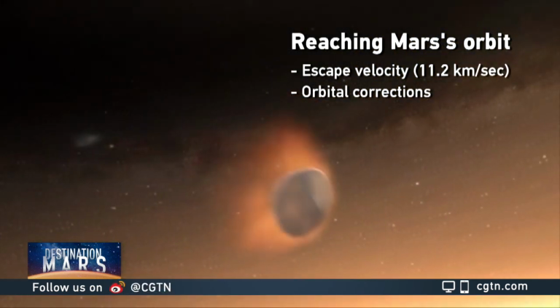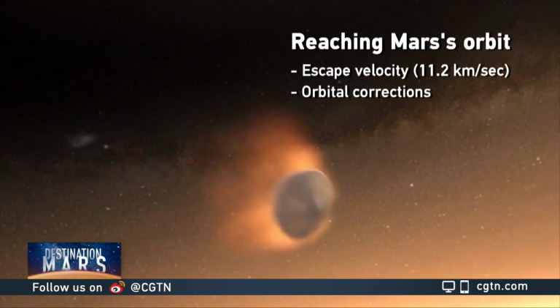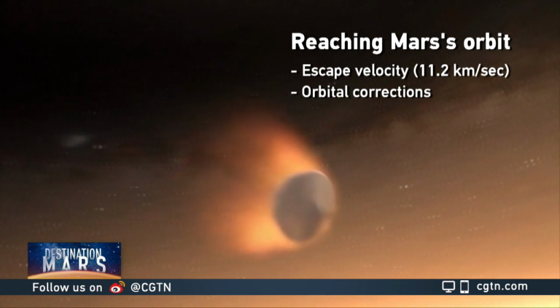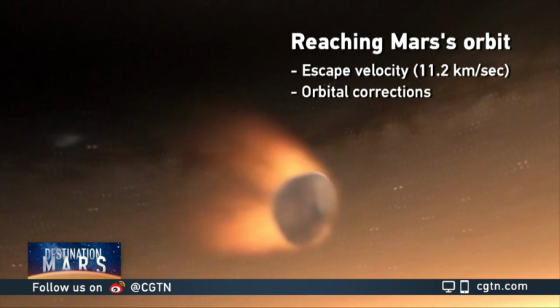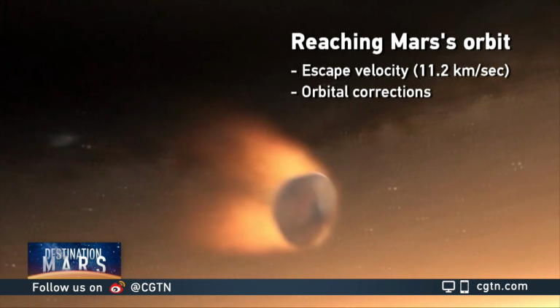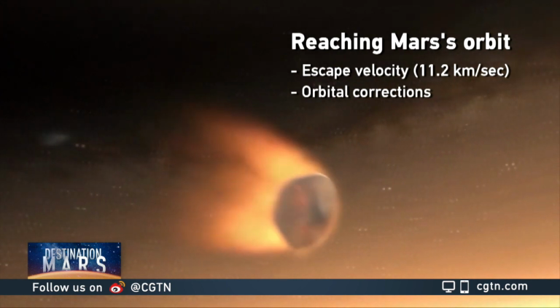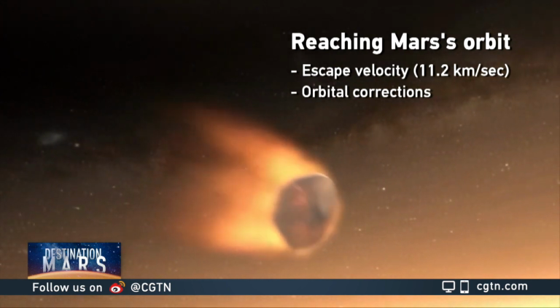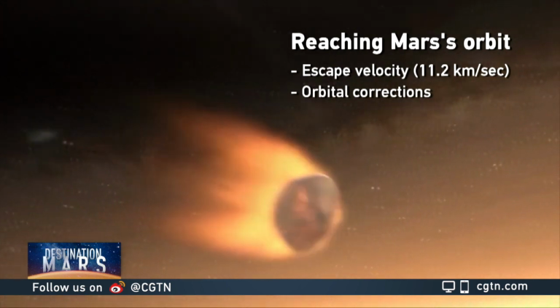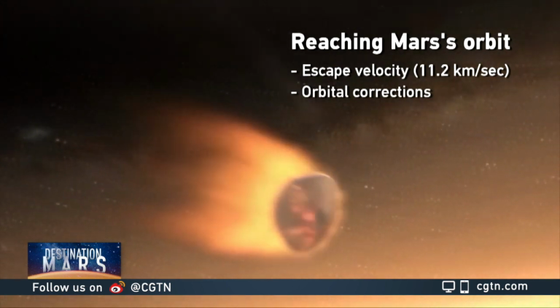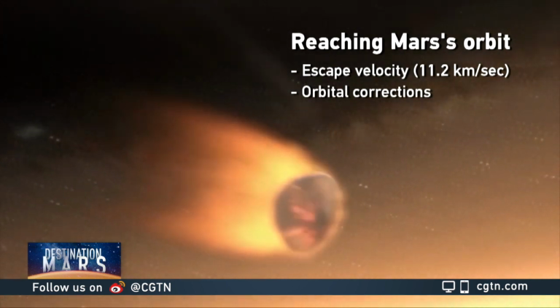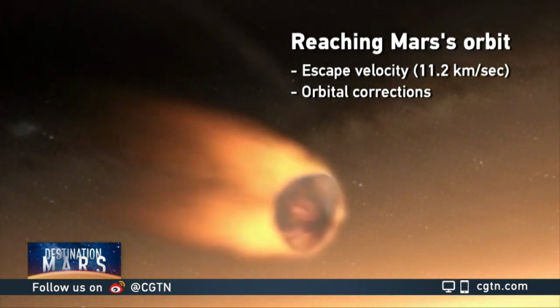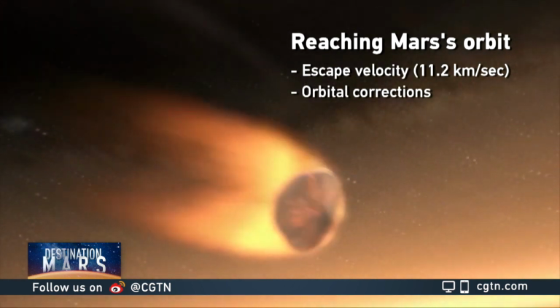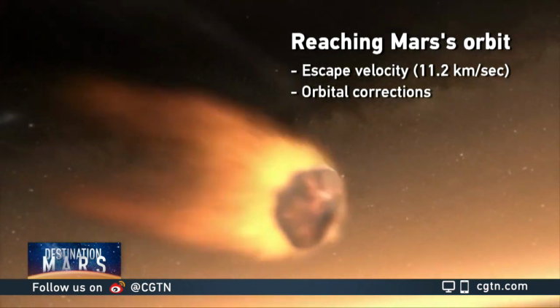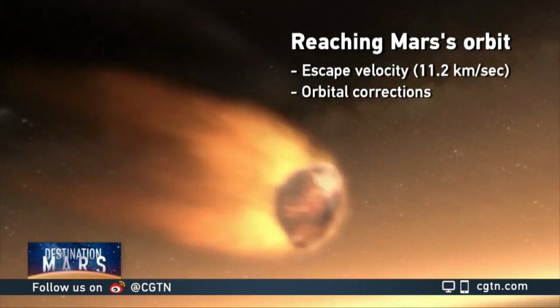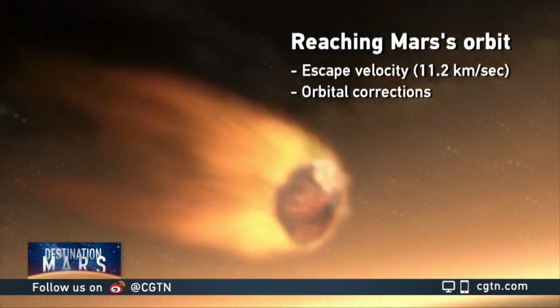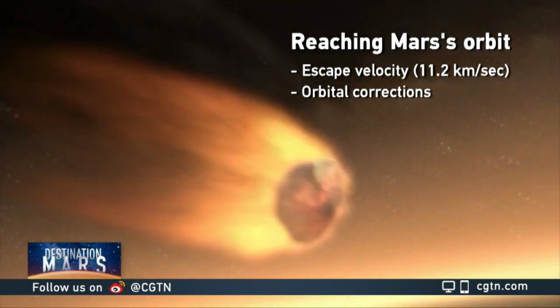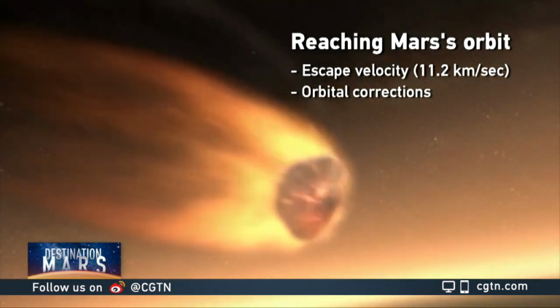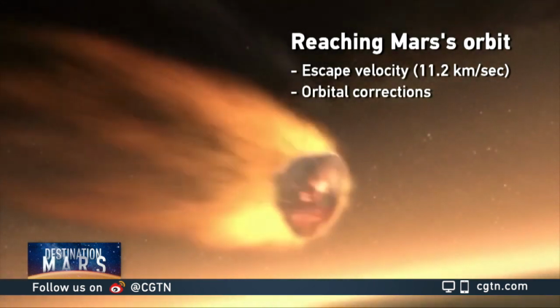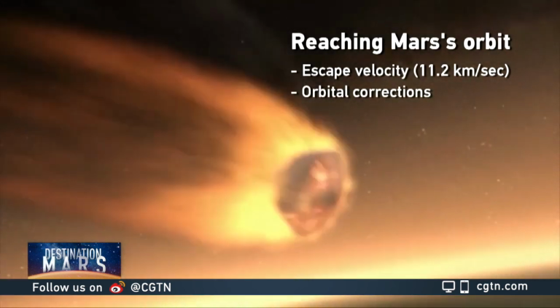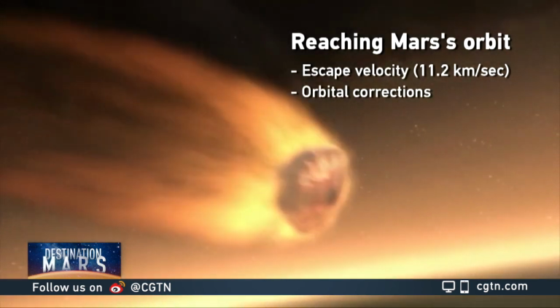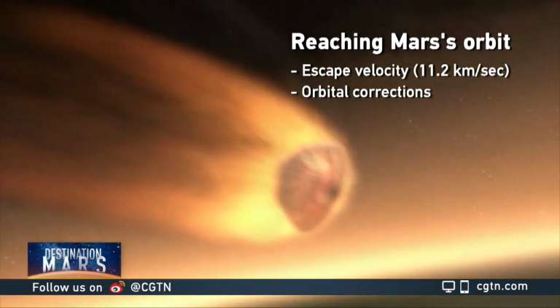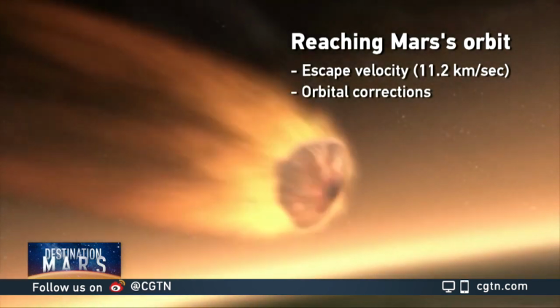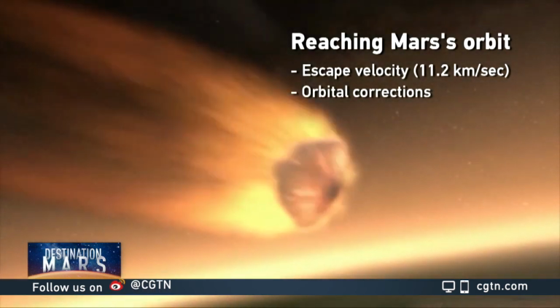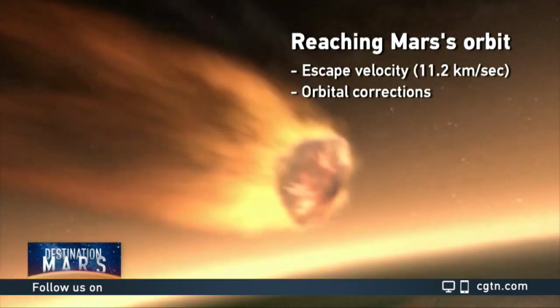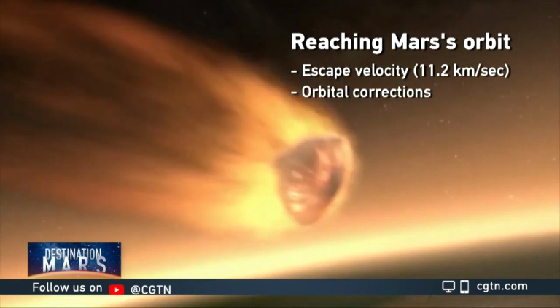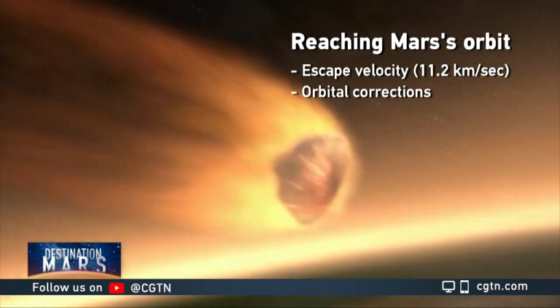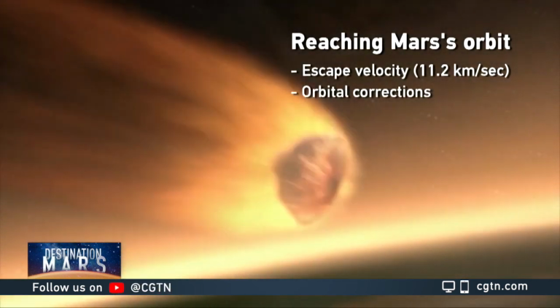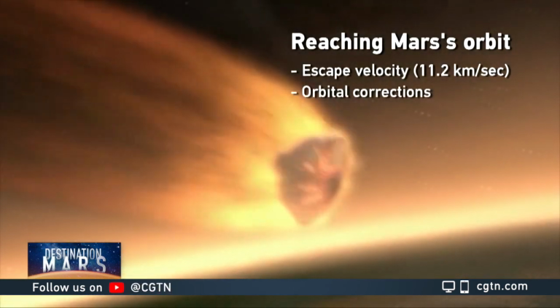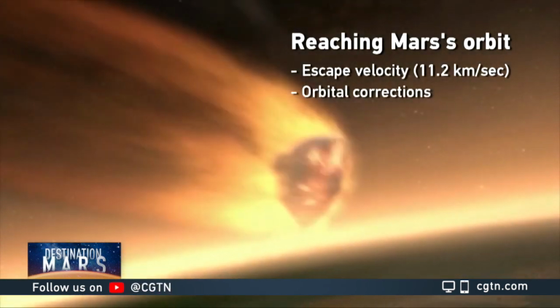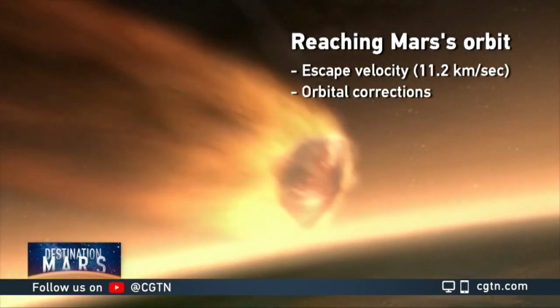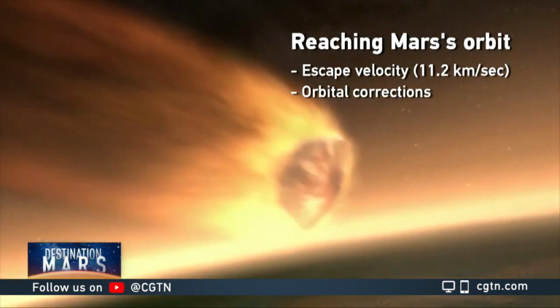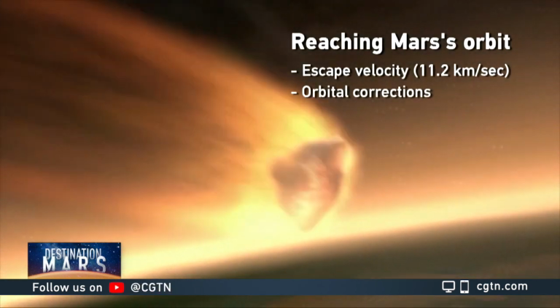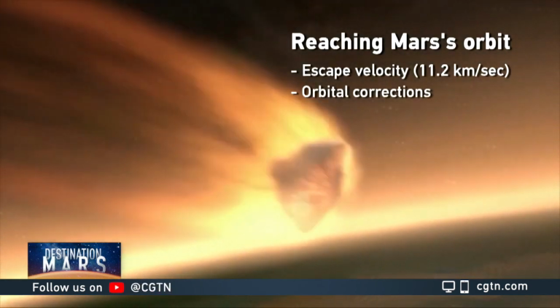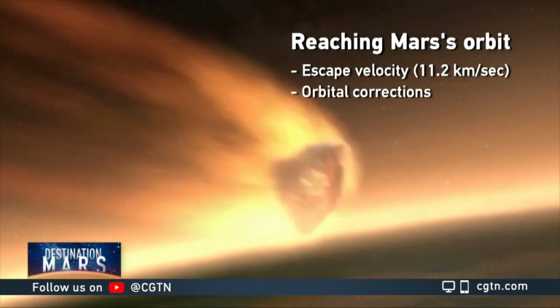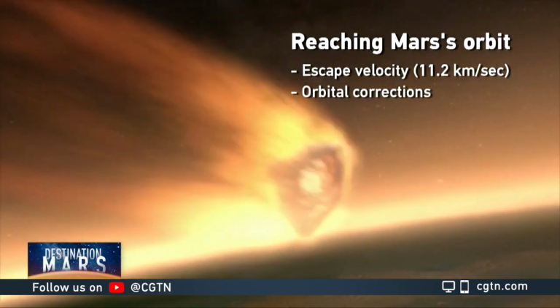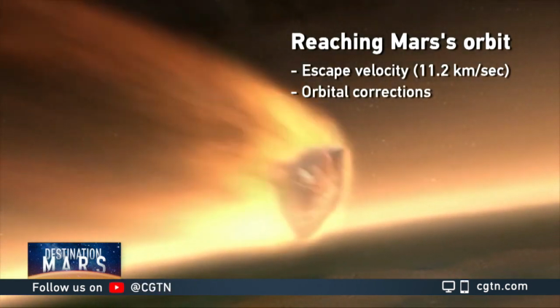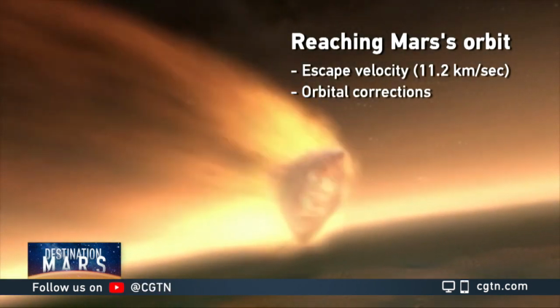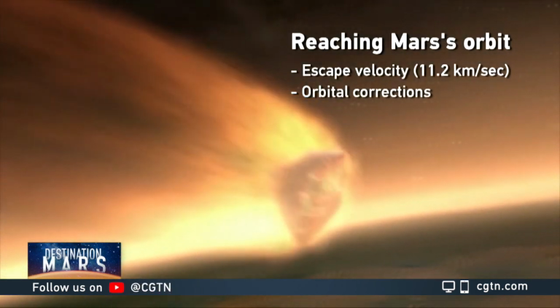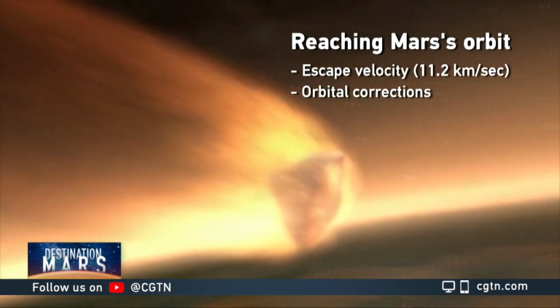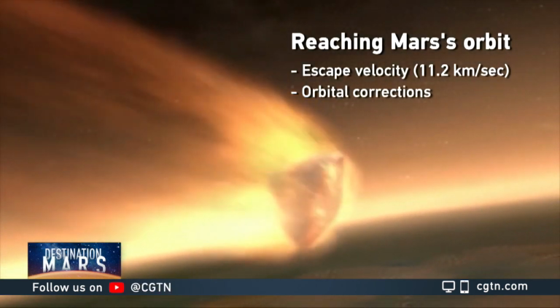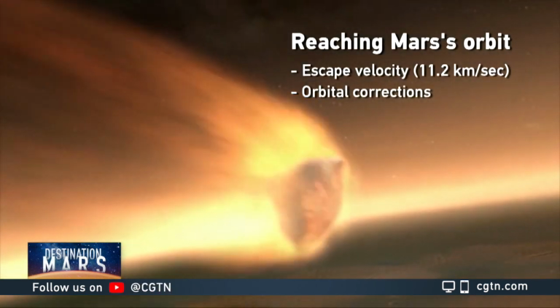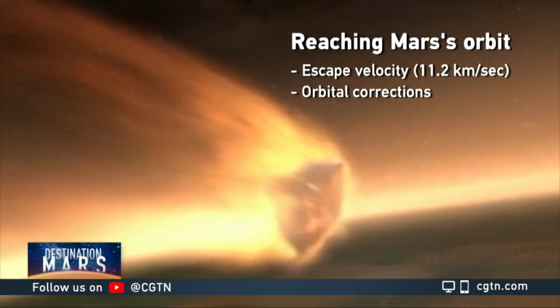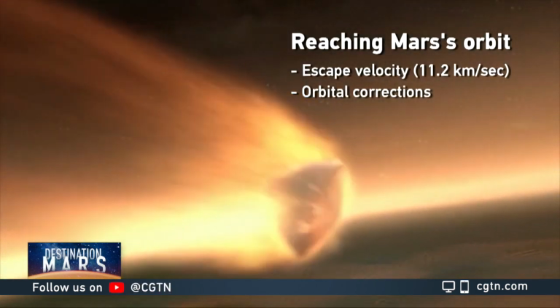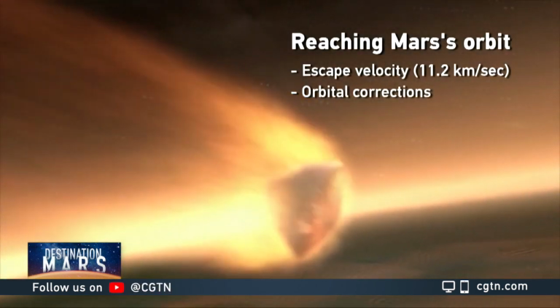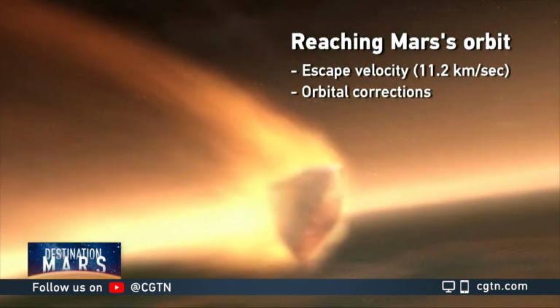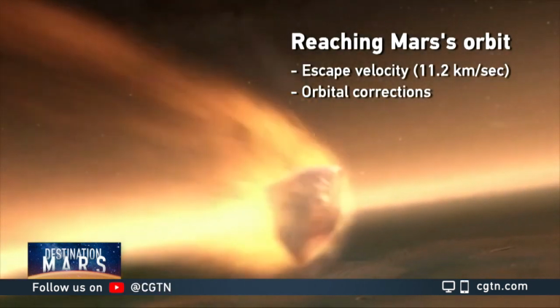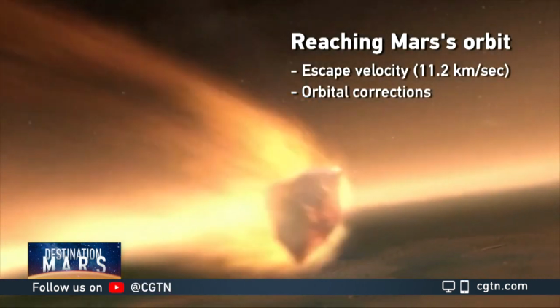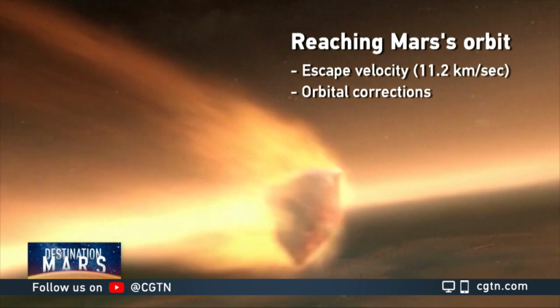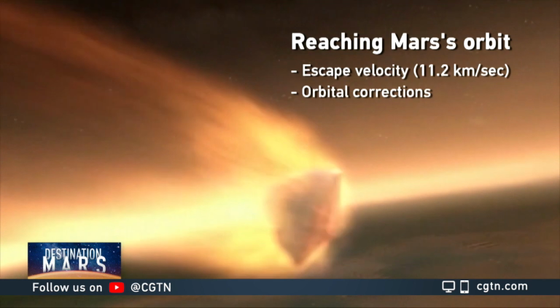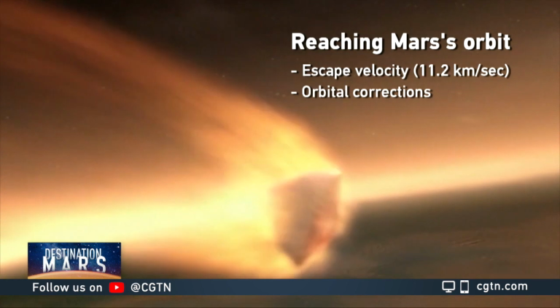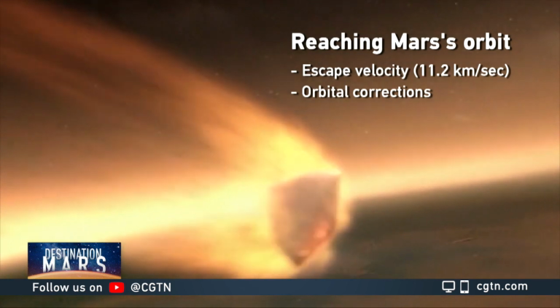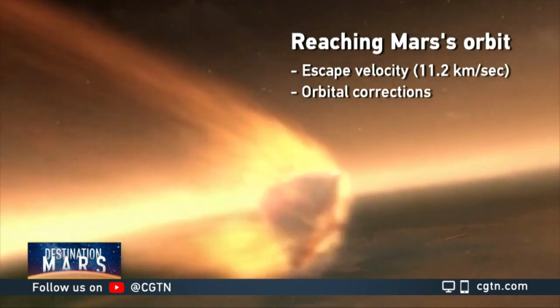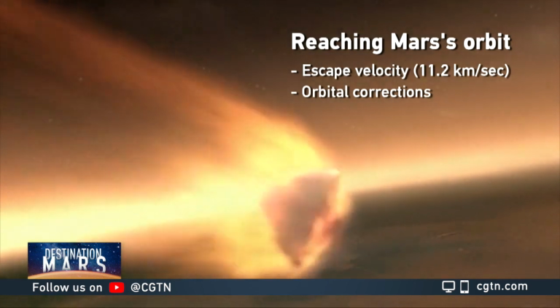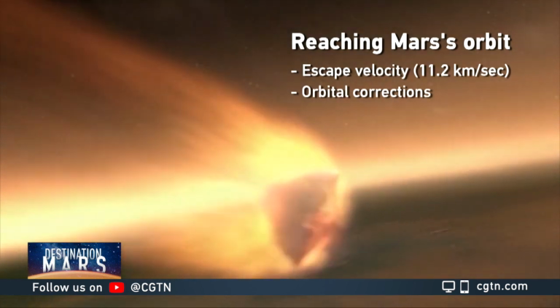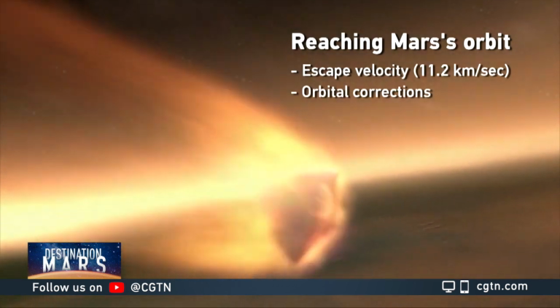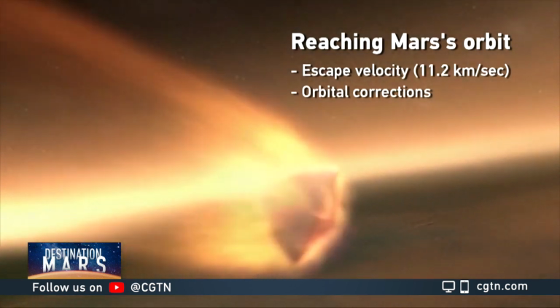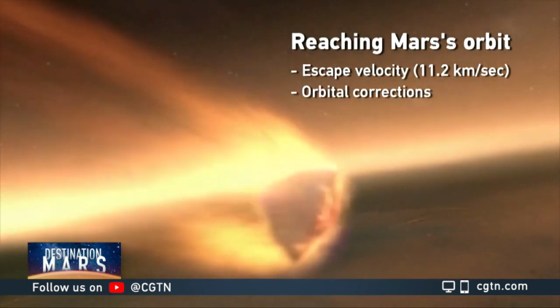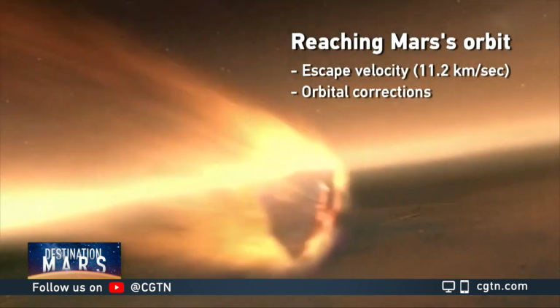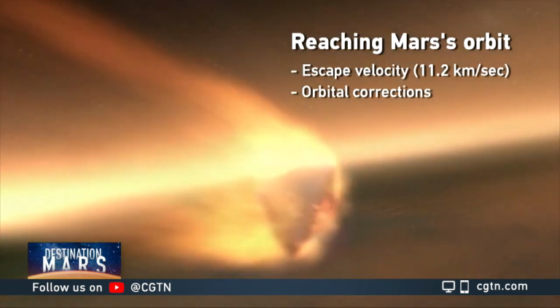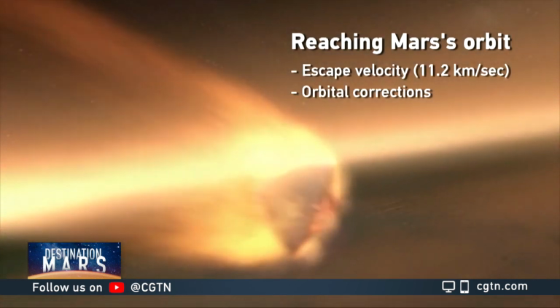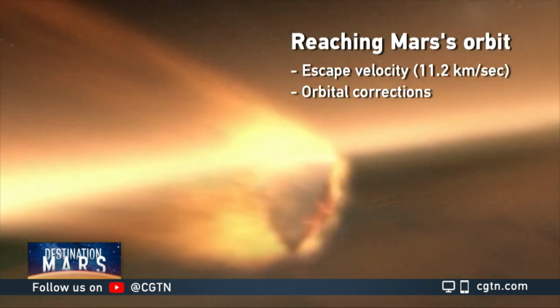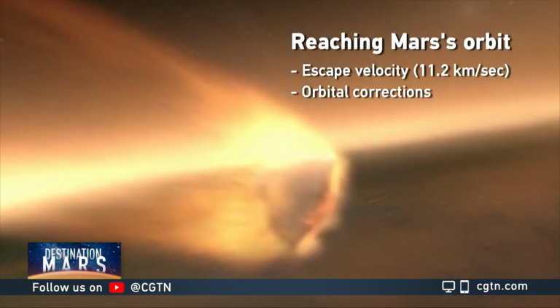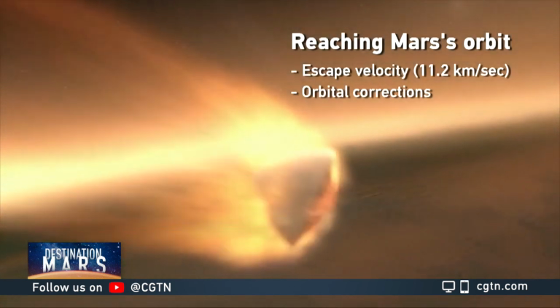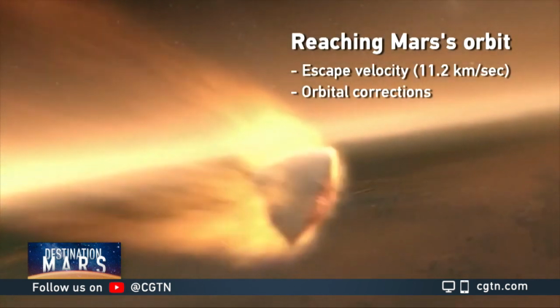But with a successful launch and a few corrections halfway, it can find itself within Mars' gravitational field.